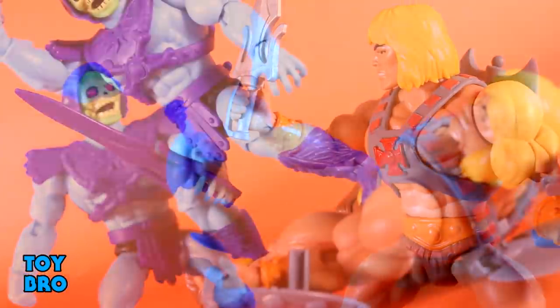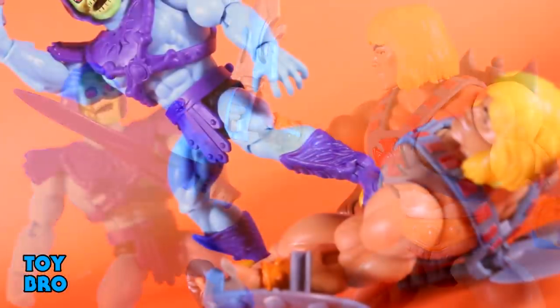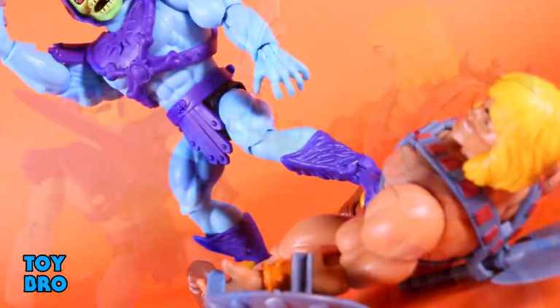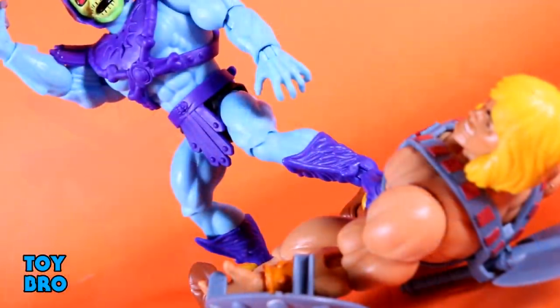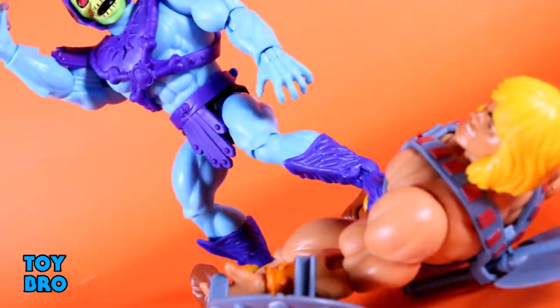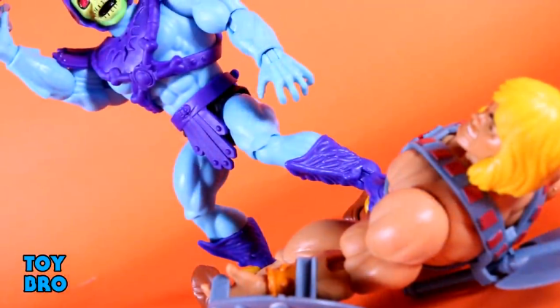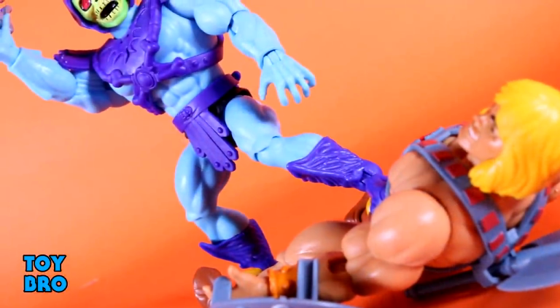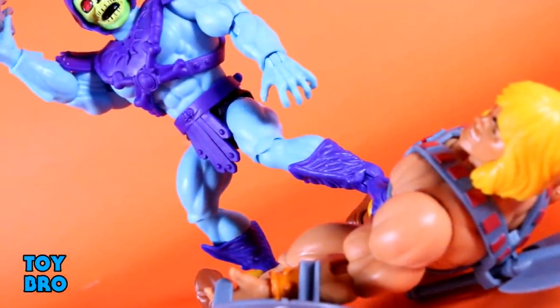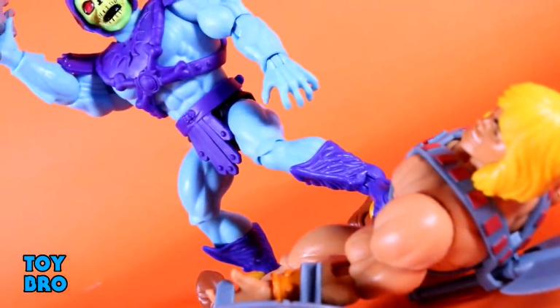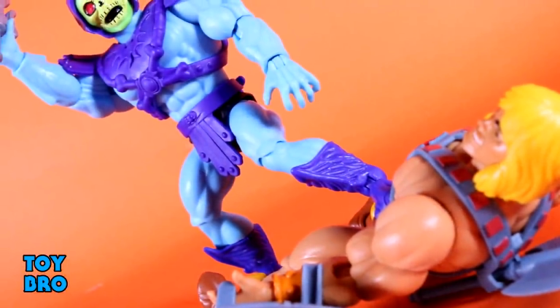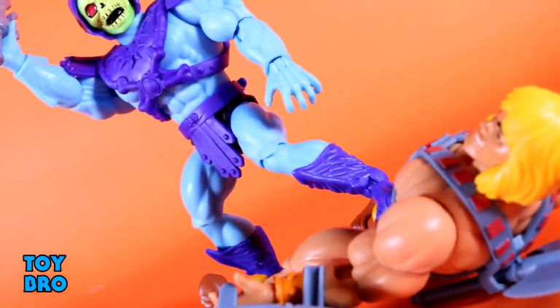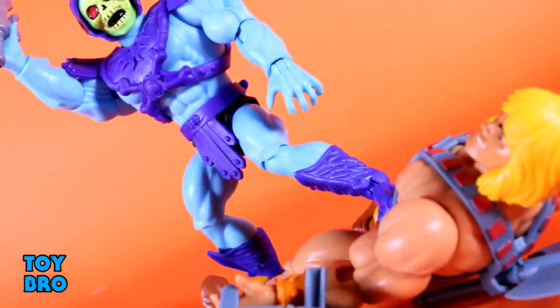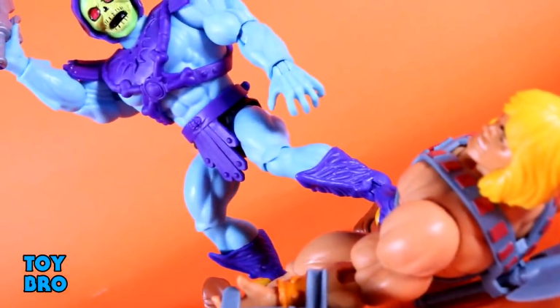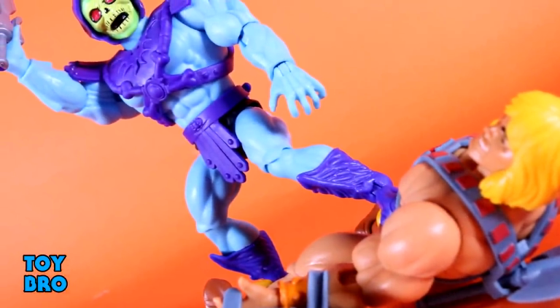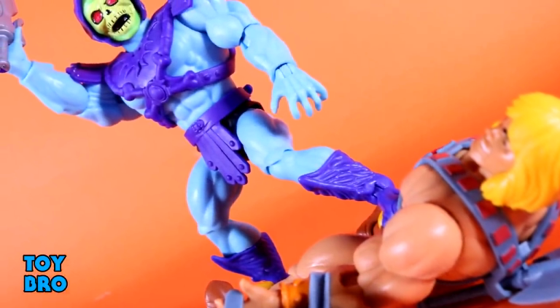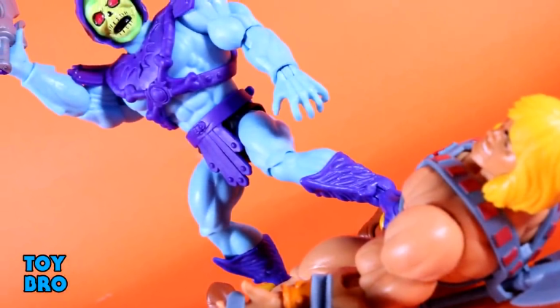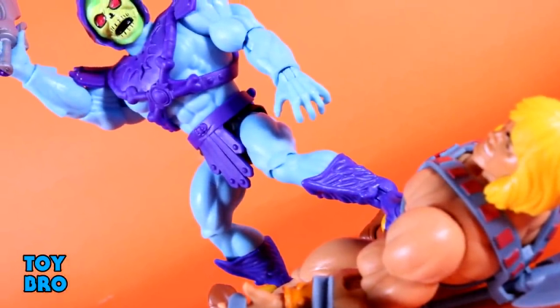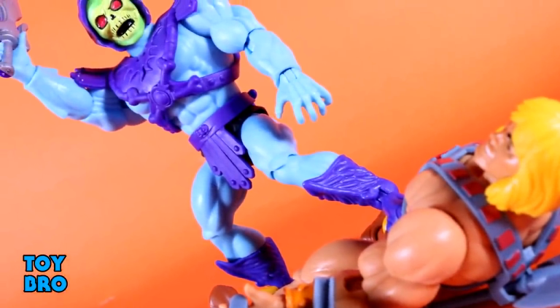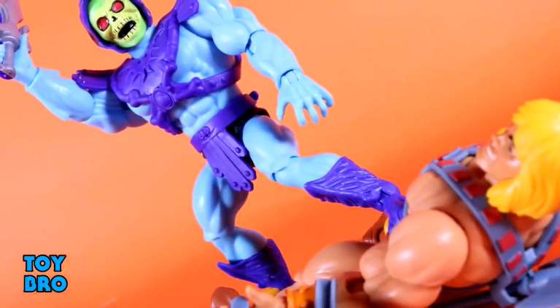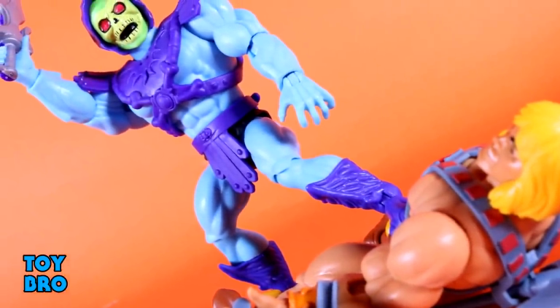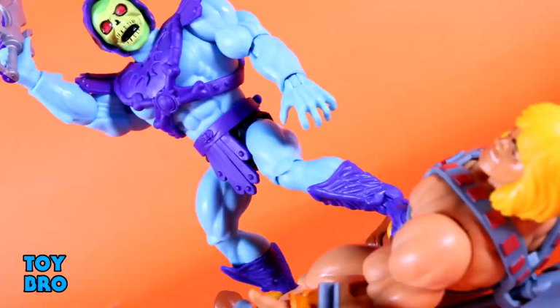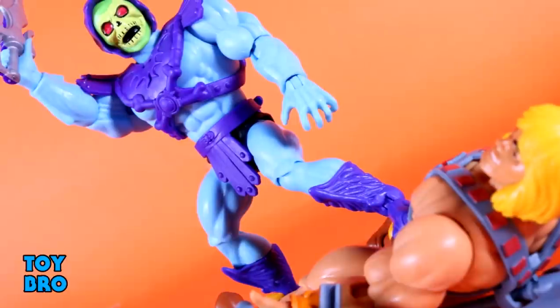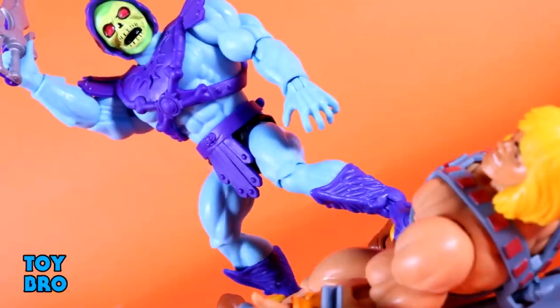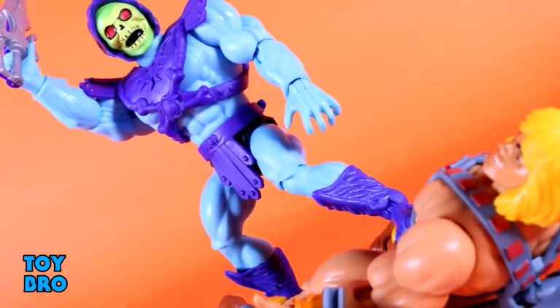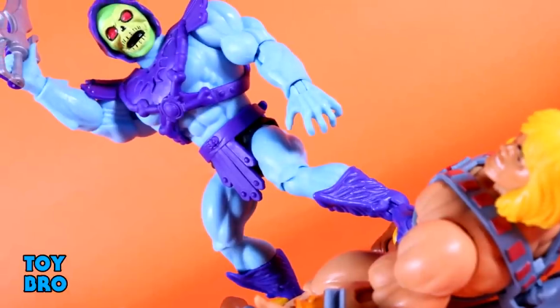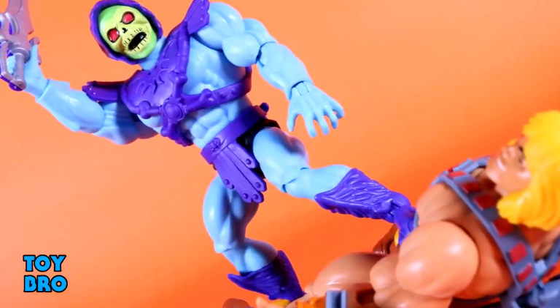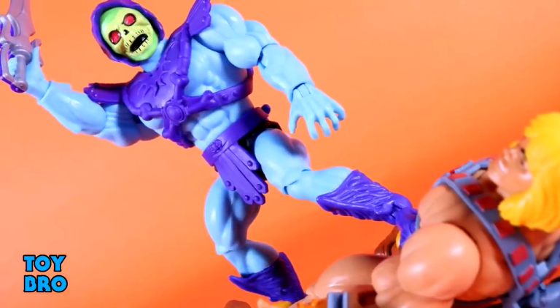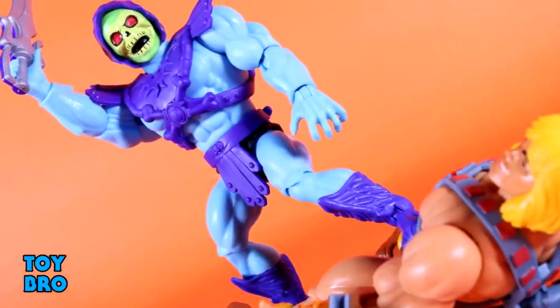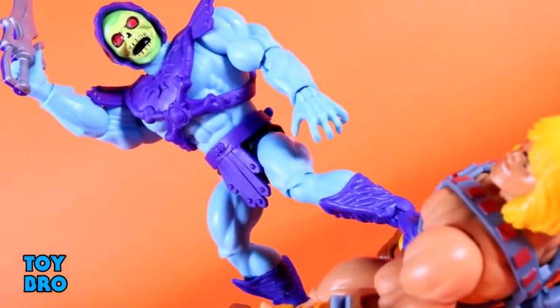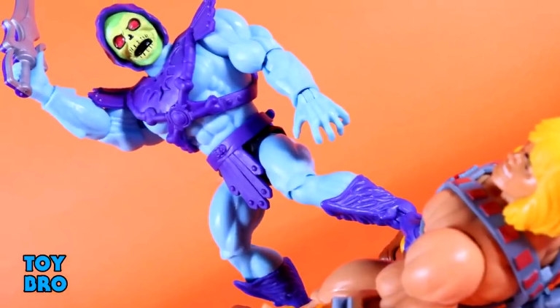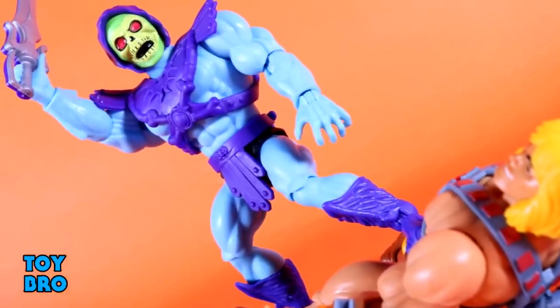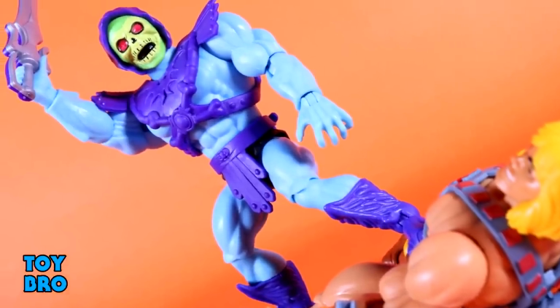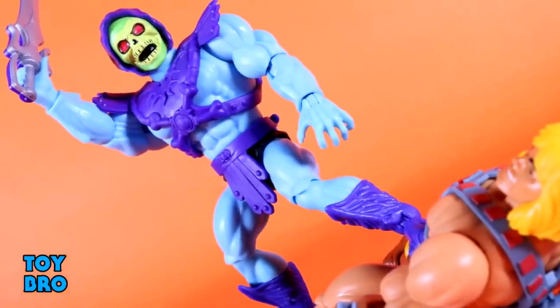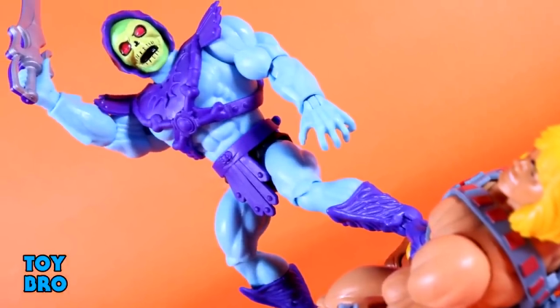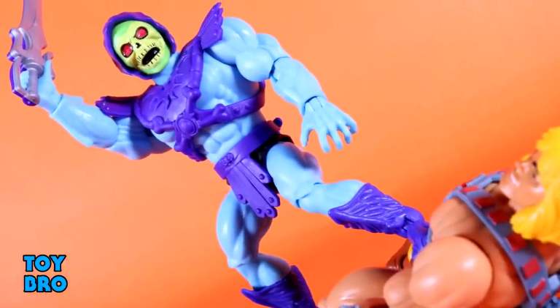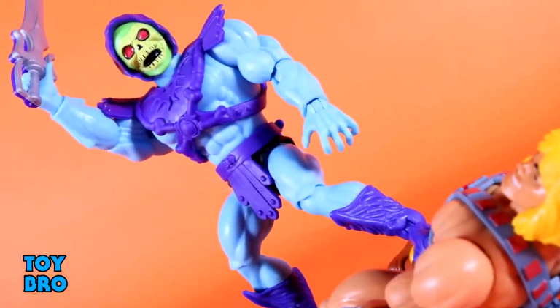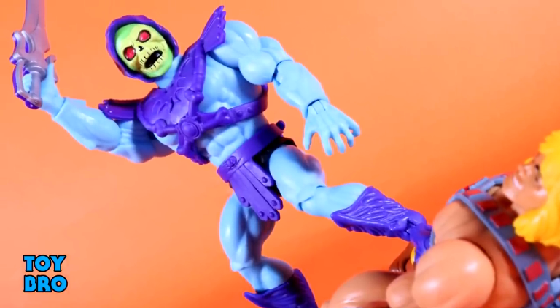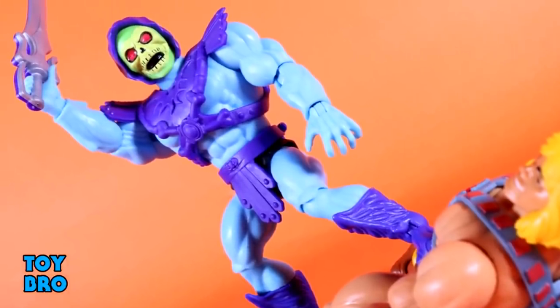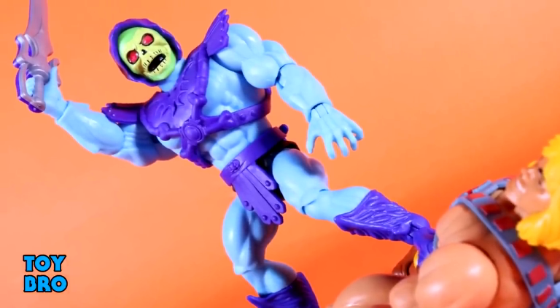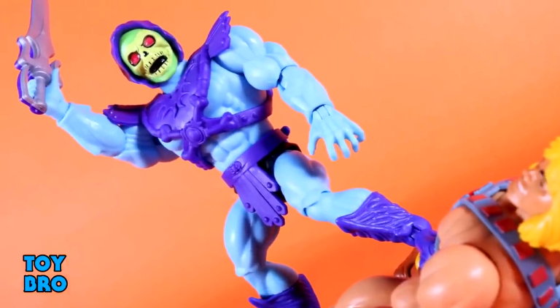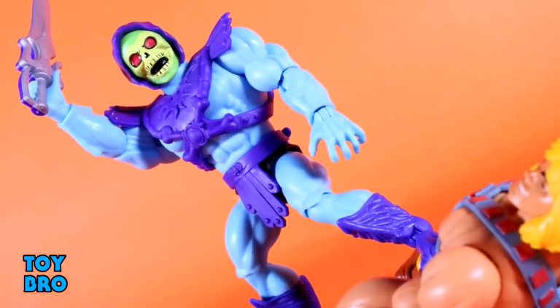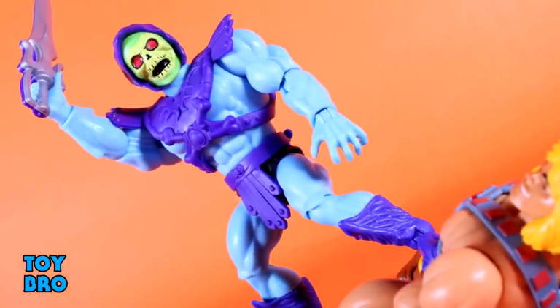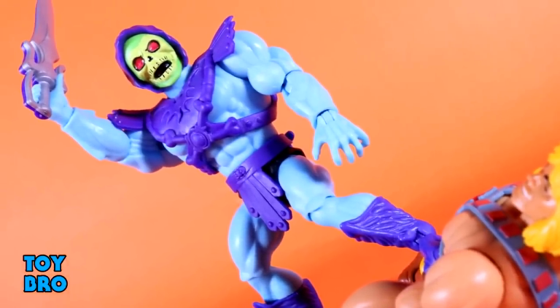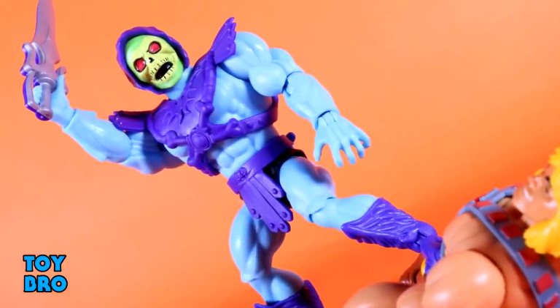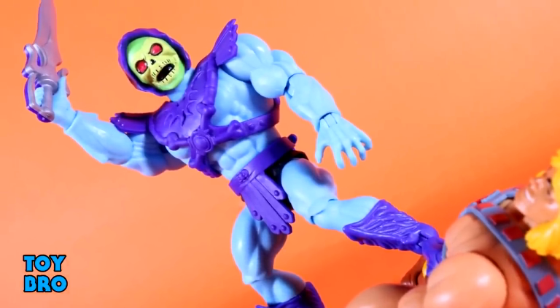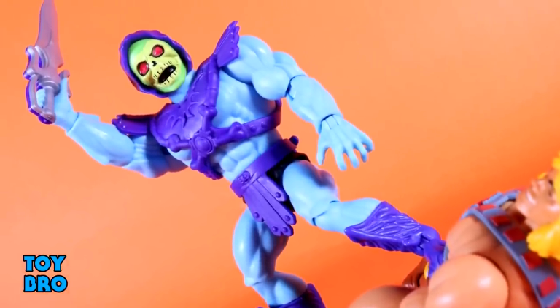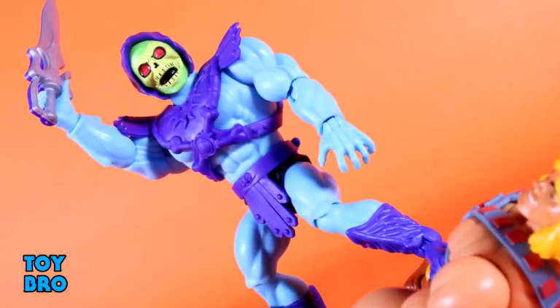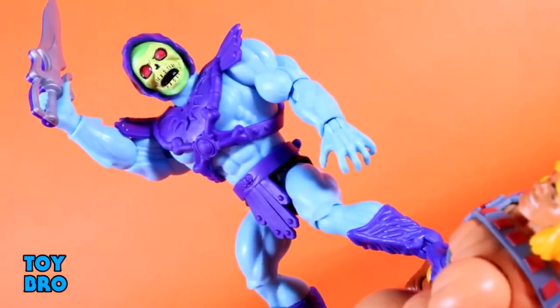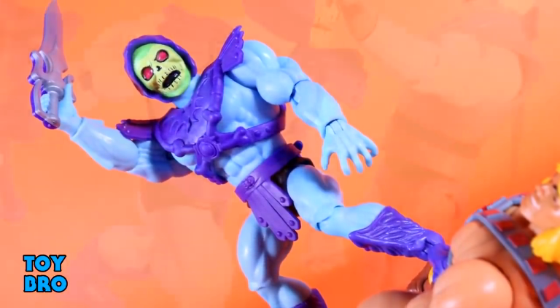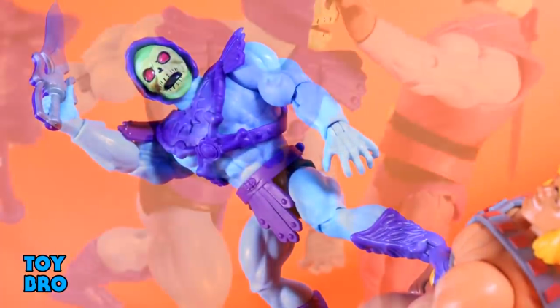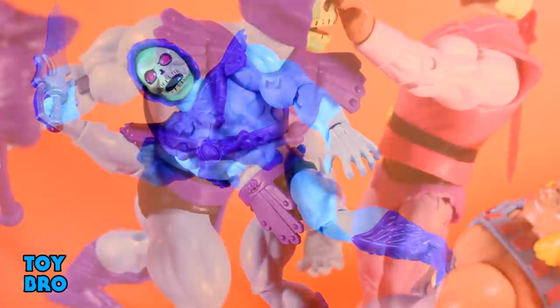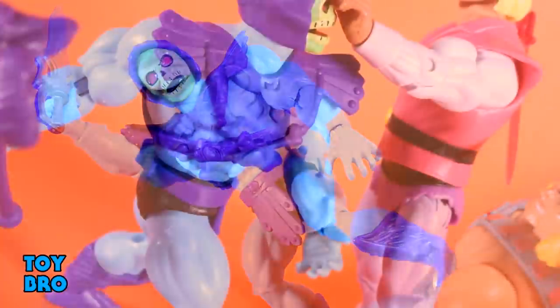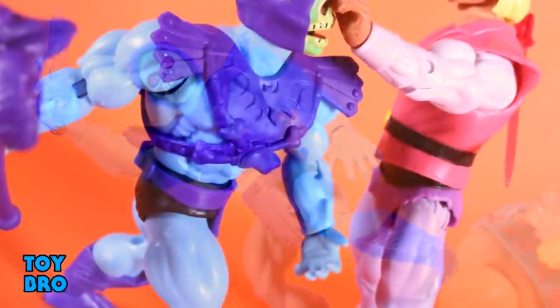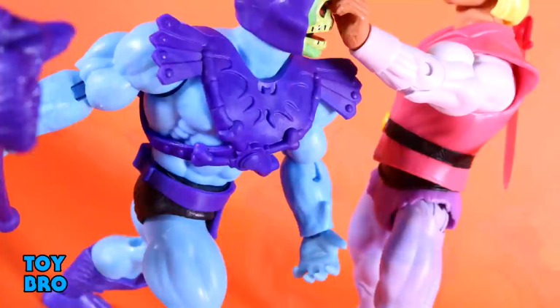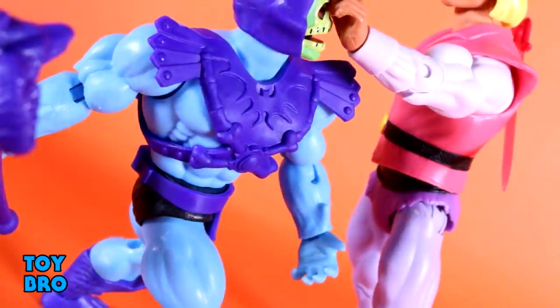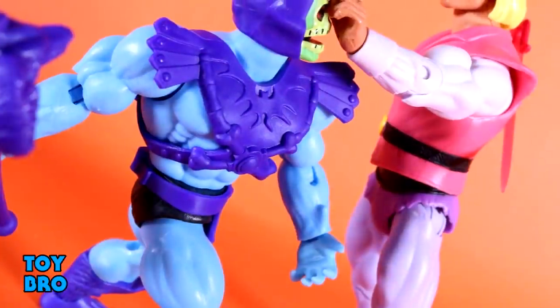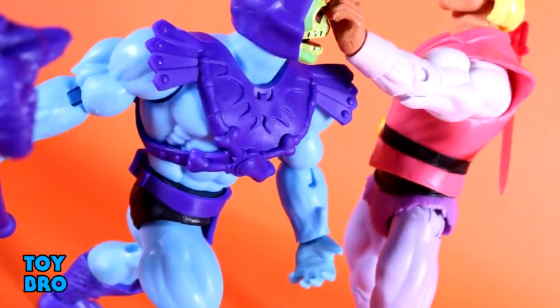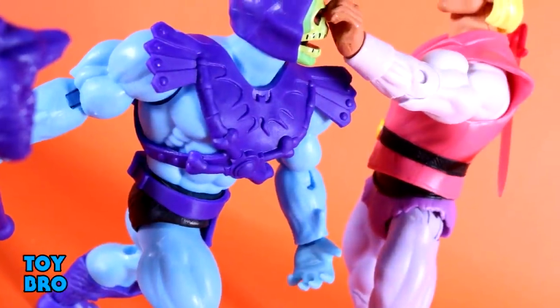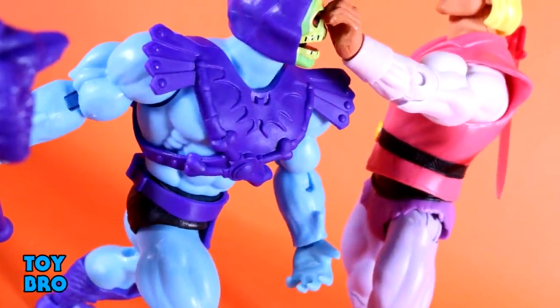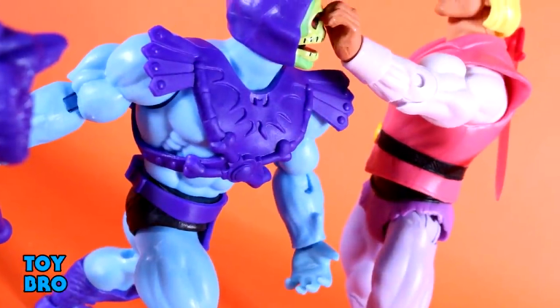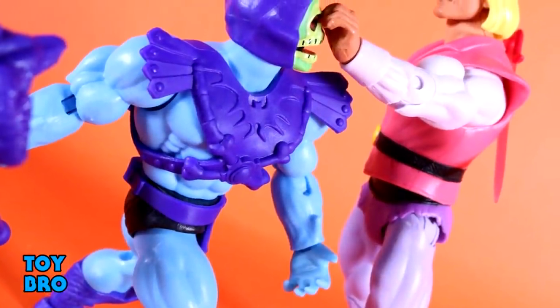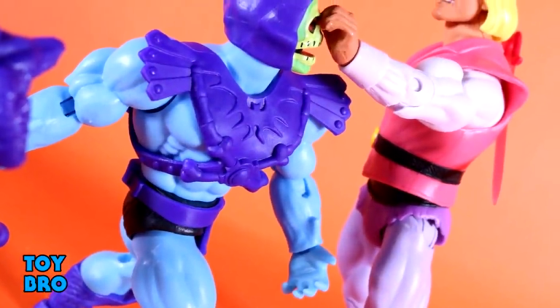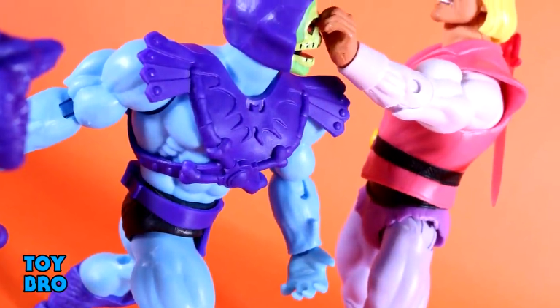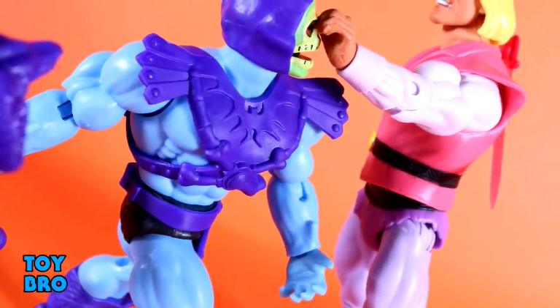That's going to do it for this look at the Masters of the Universe Origins Skeletor figure. Let me know what you guys think — feel free to like, comment, subscribe, and share. Until next time.